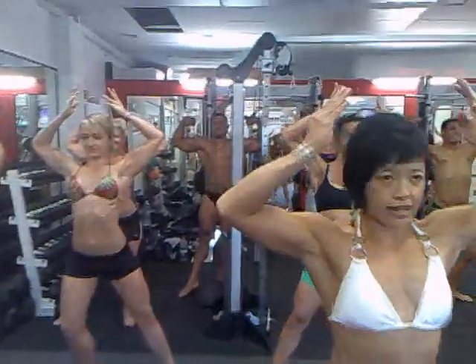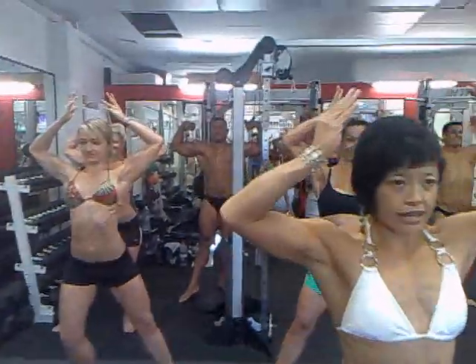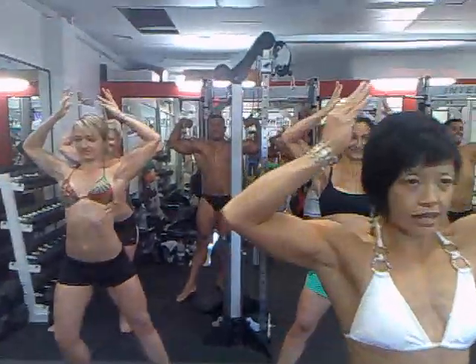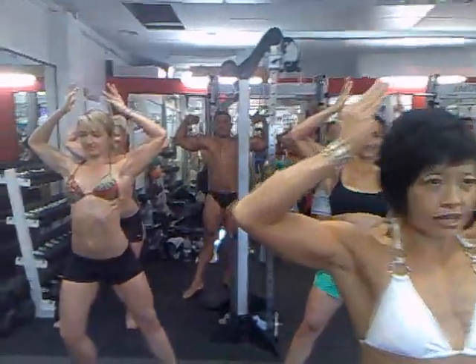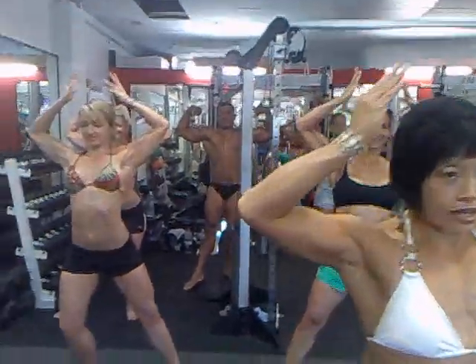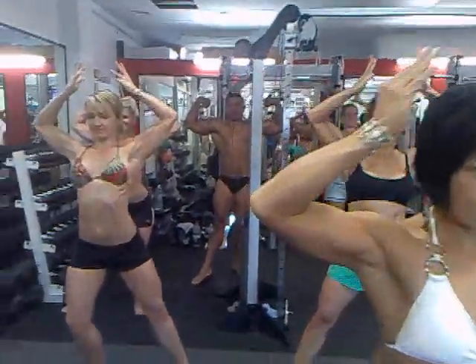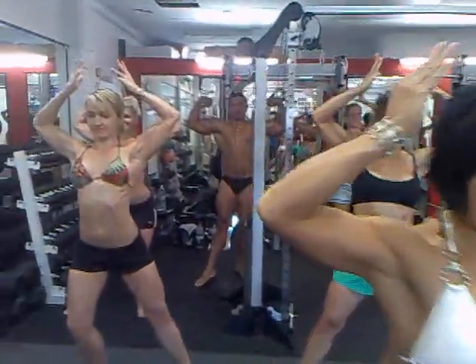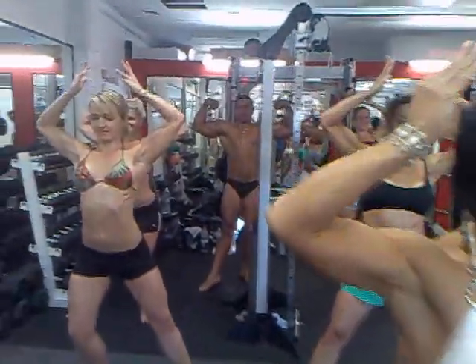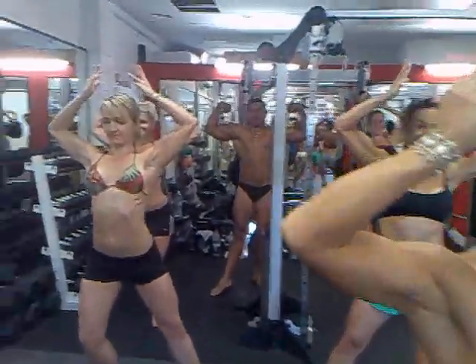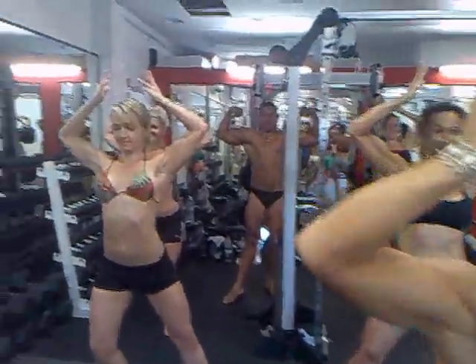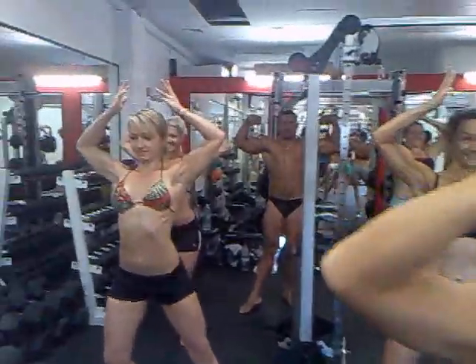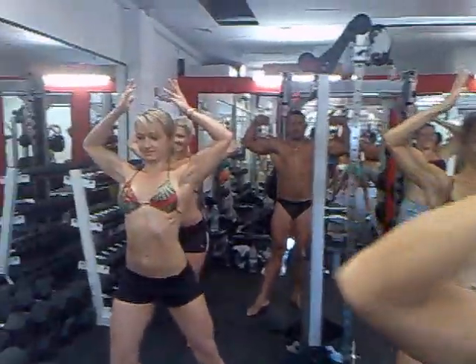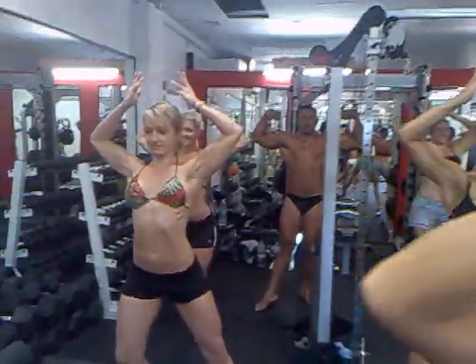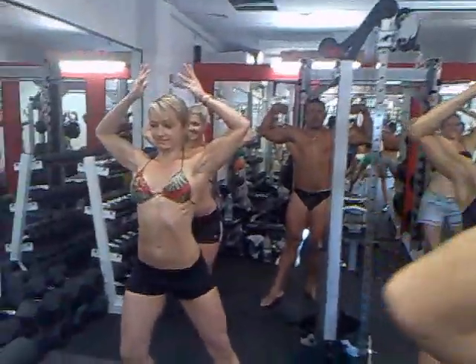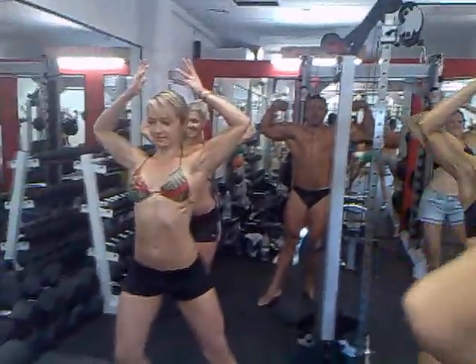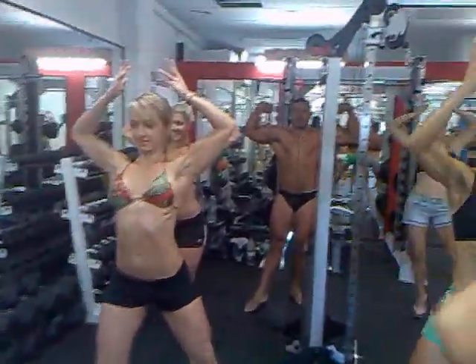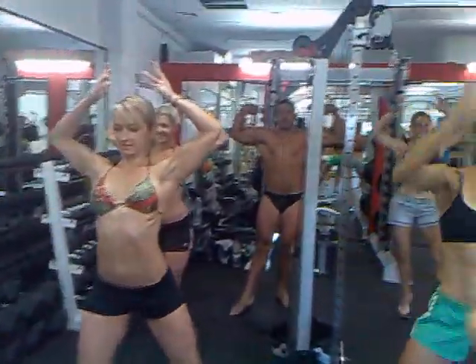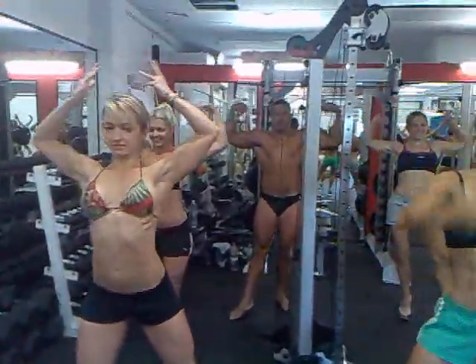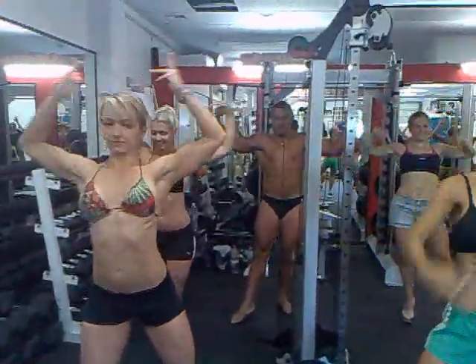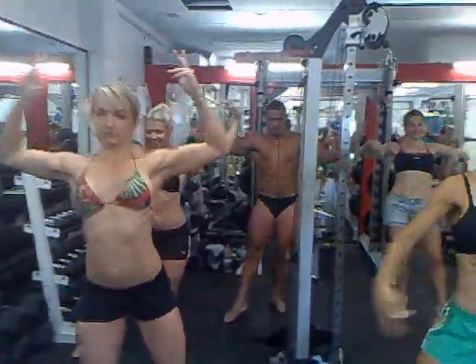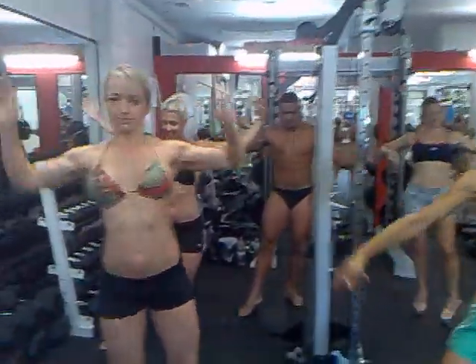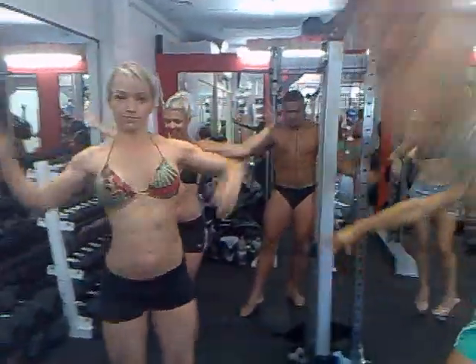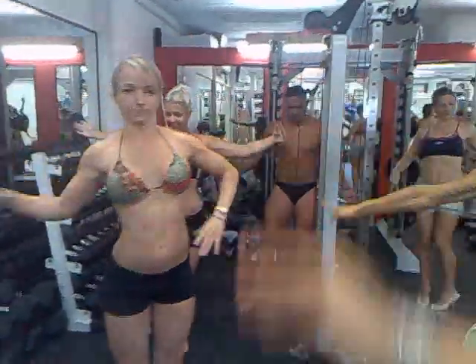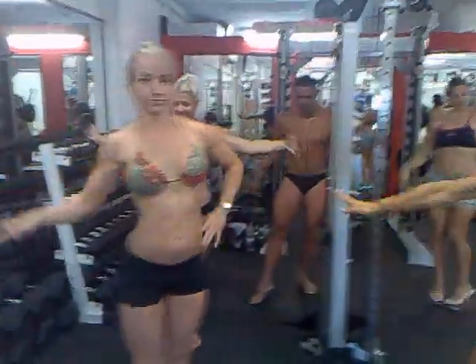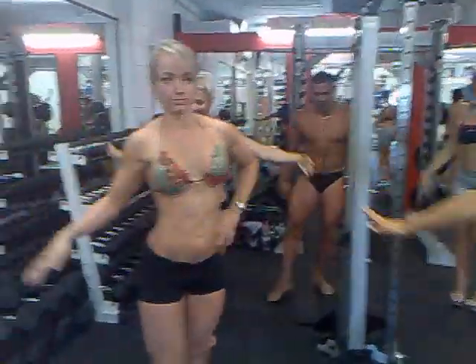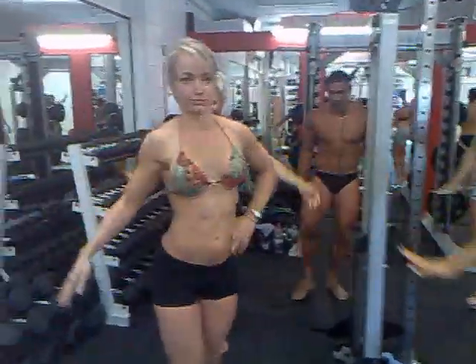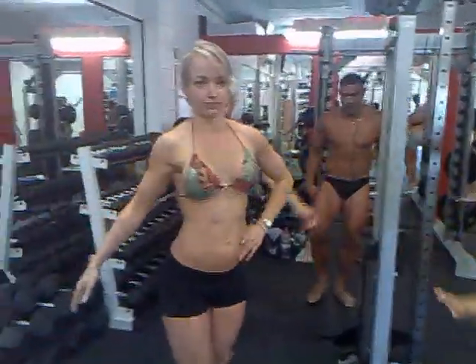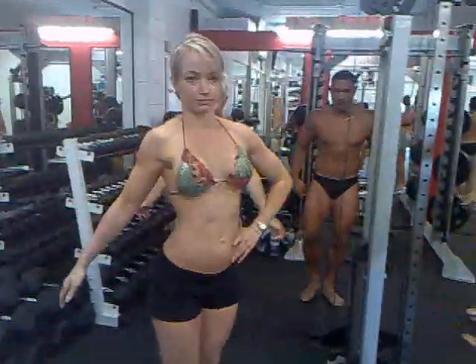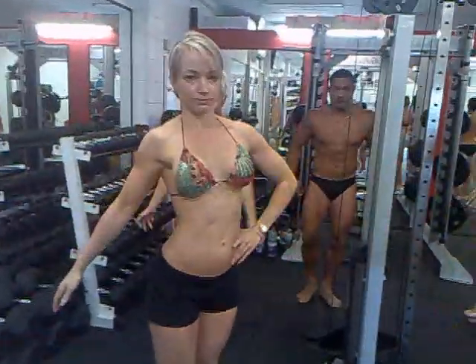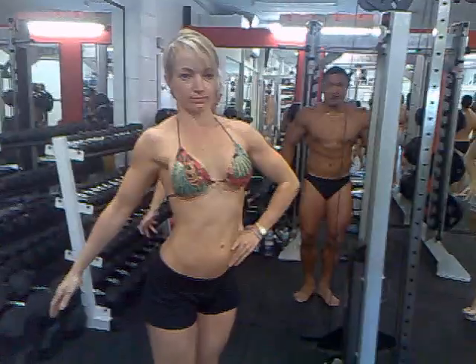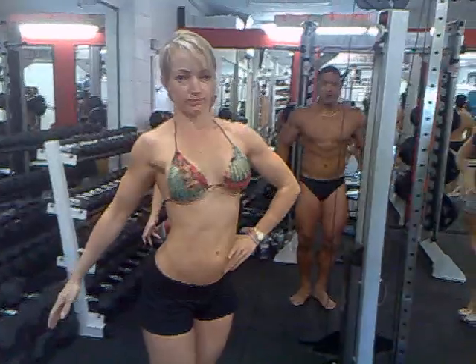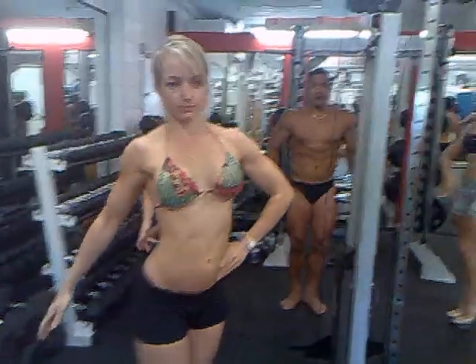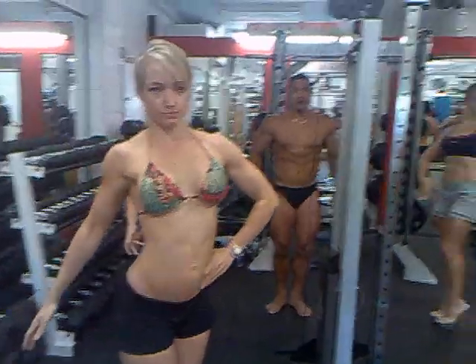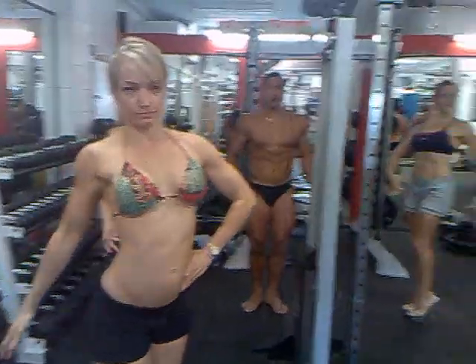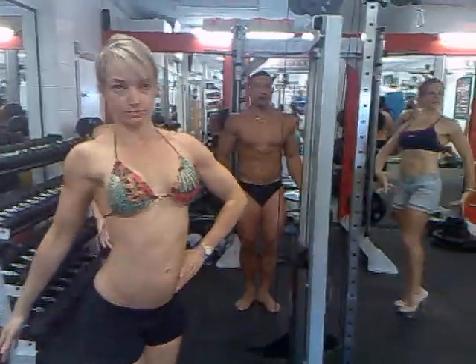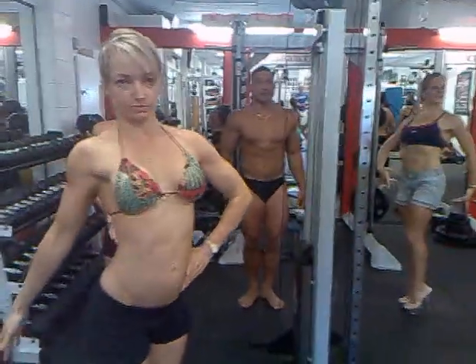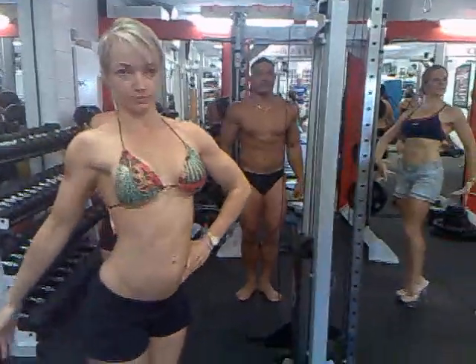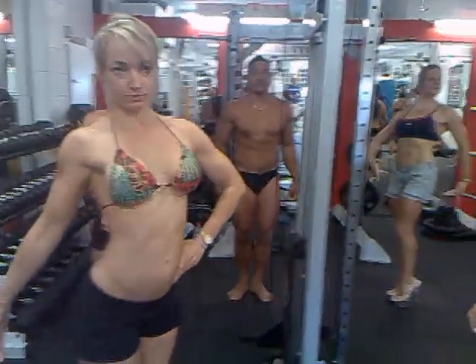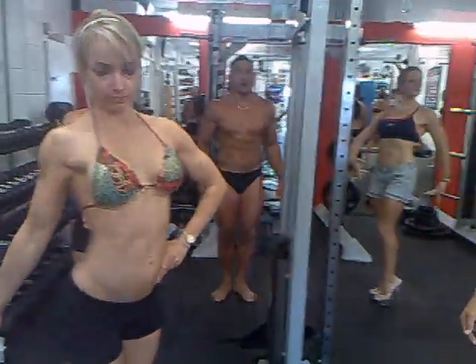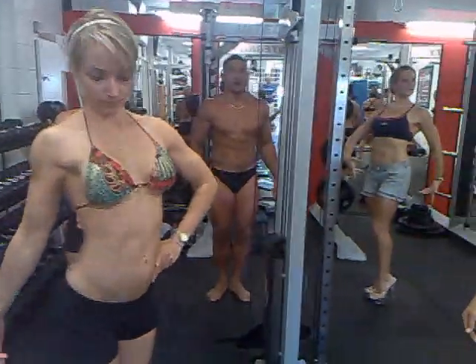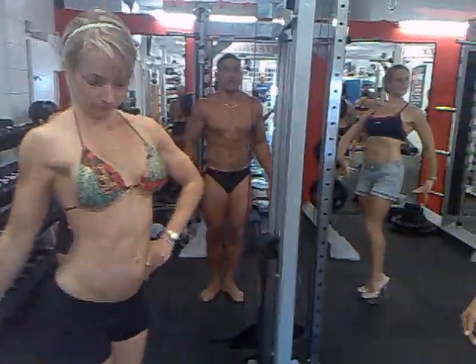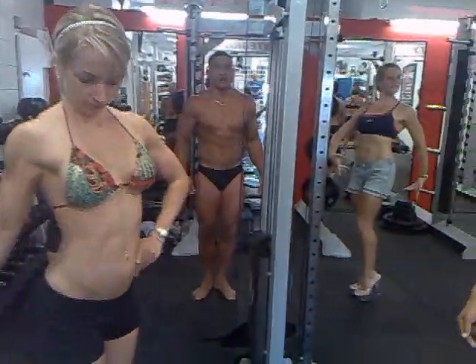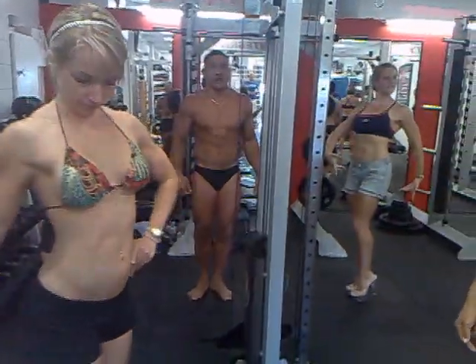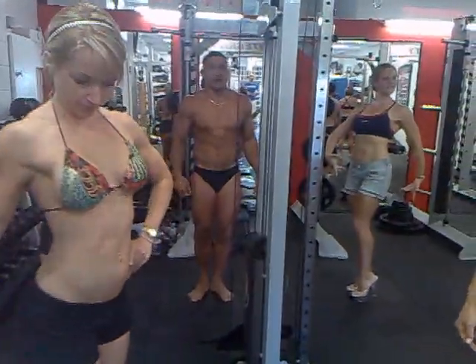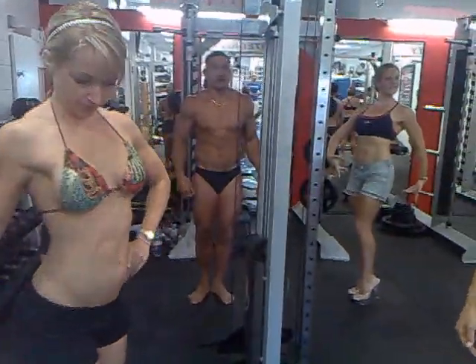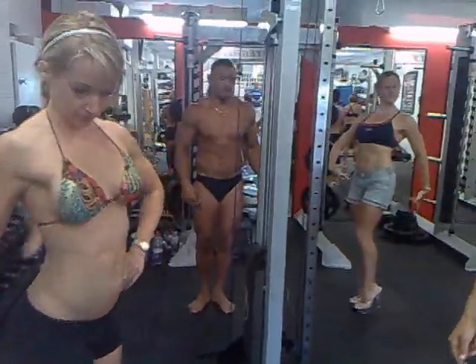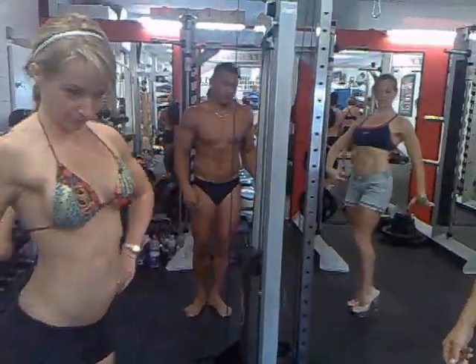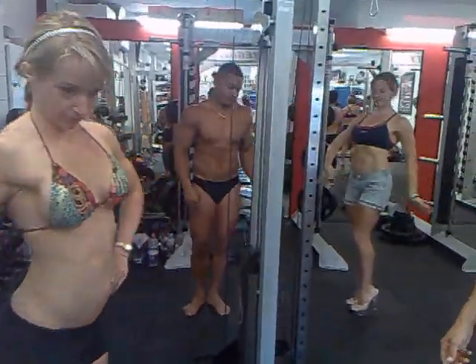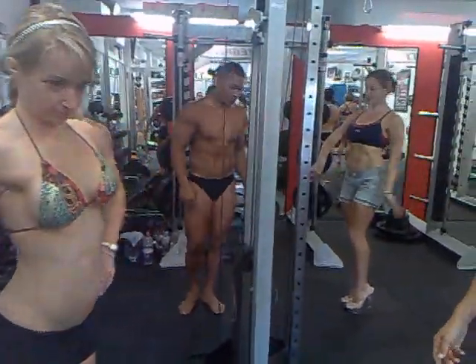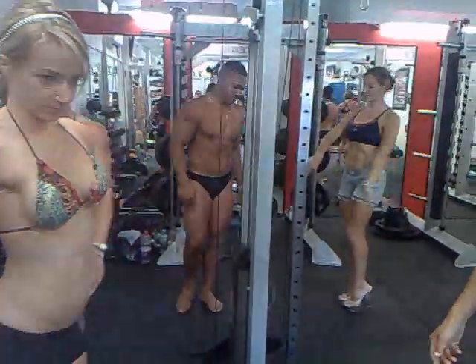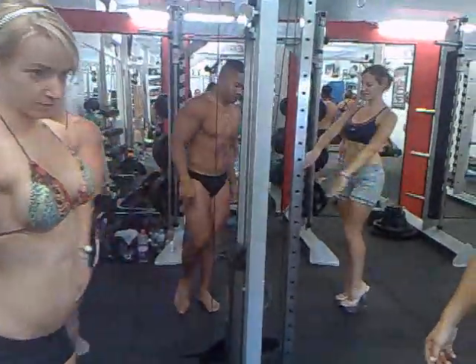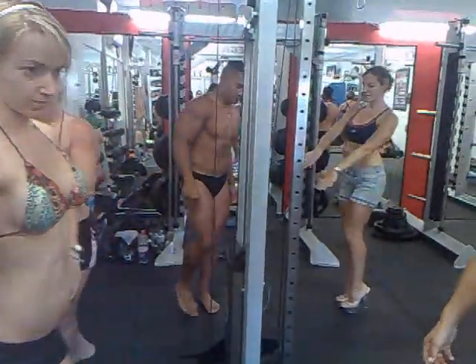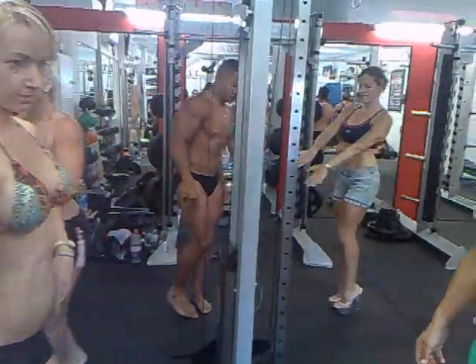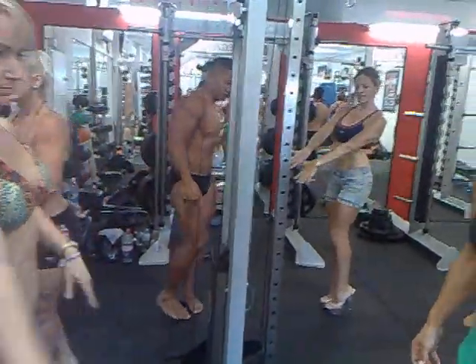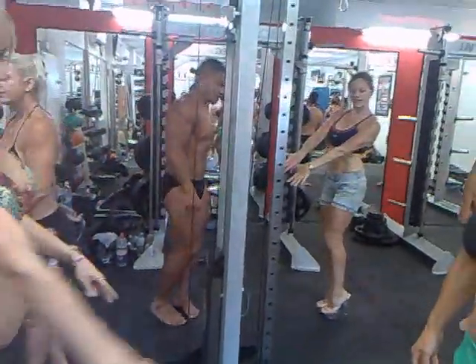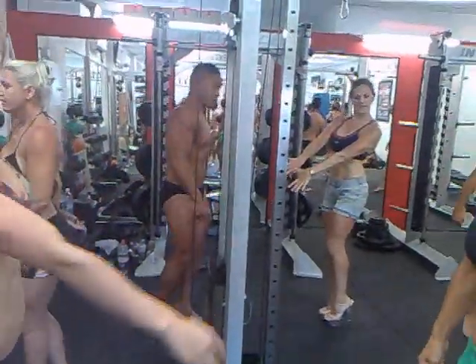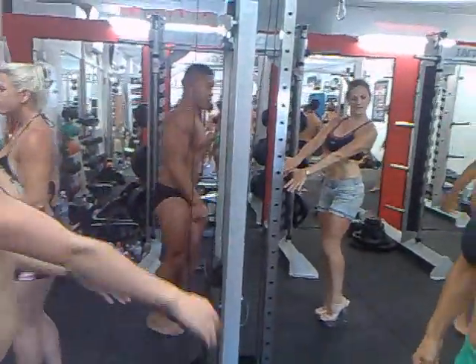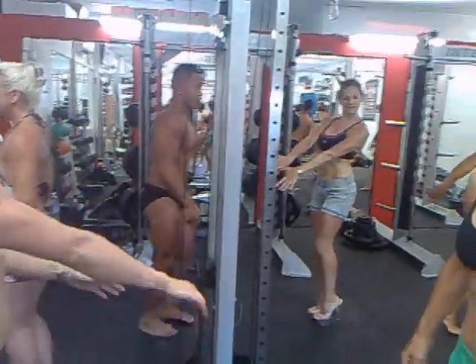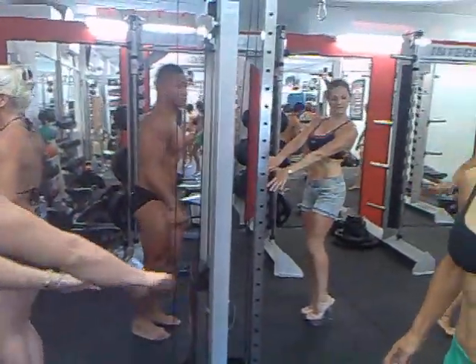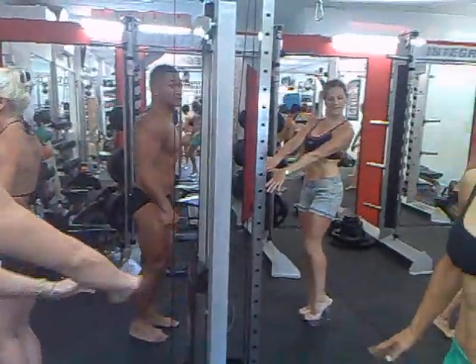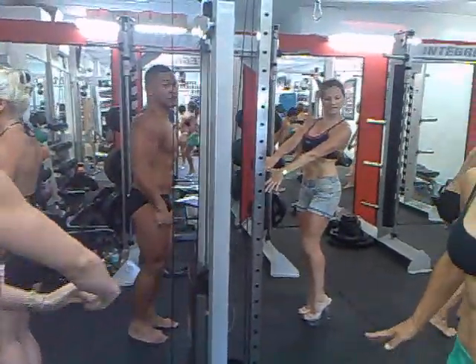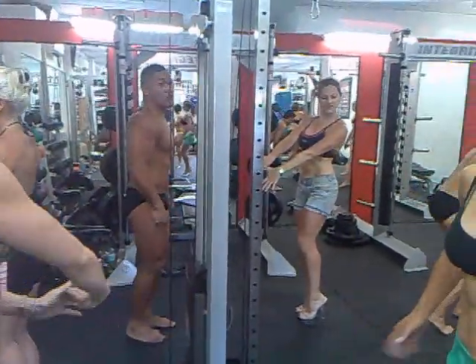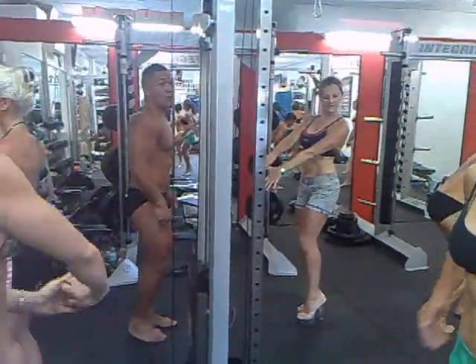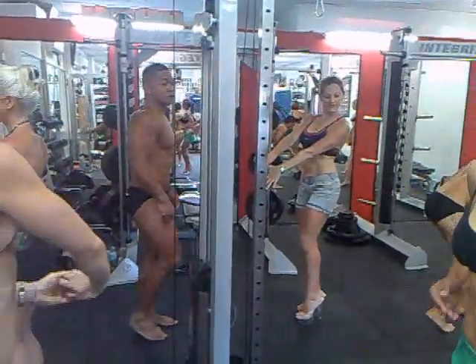And relax. Side chest — either side. And strike.